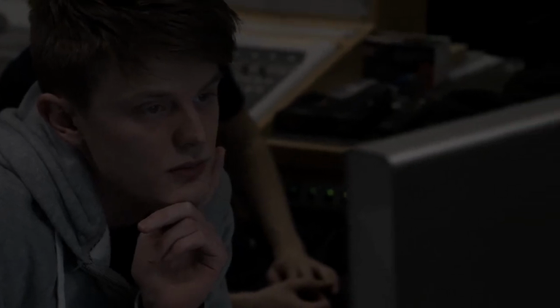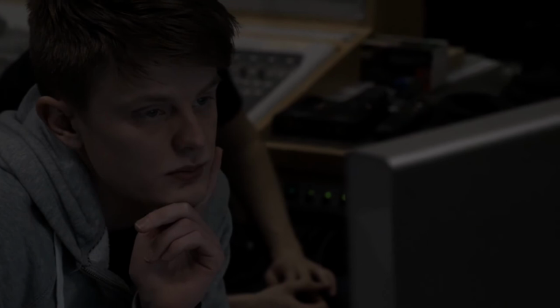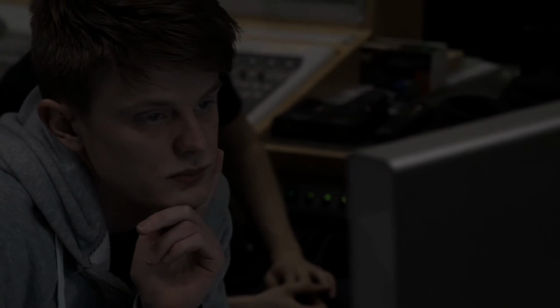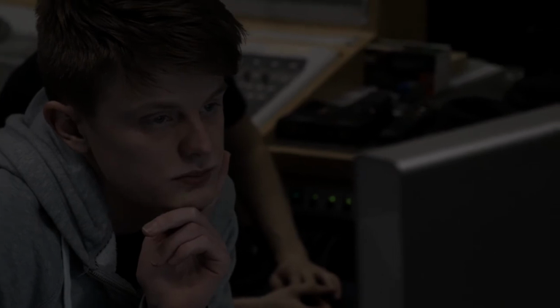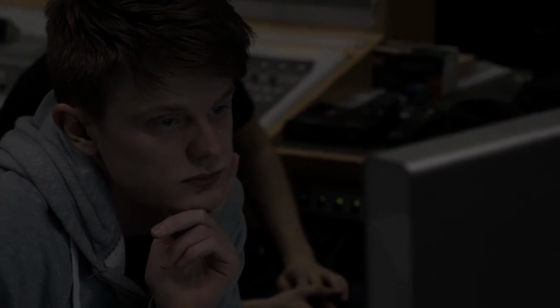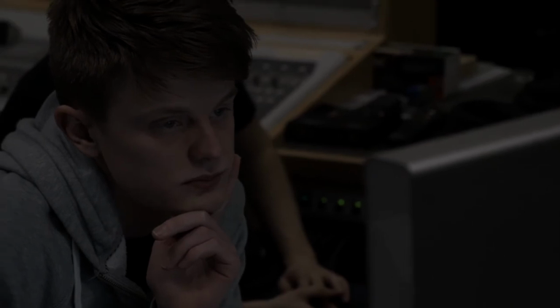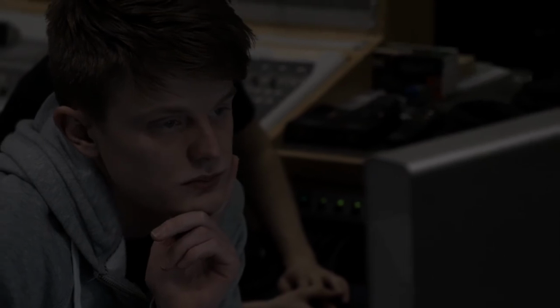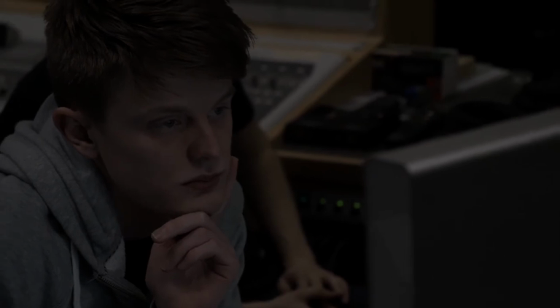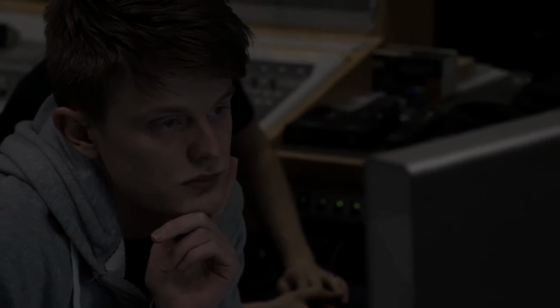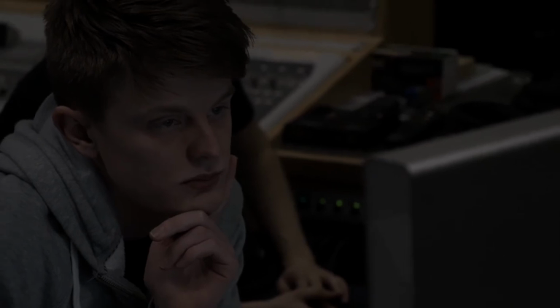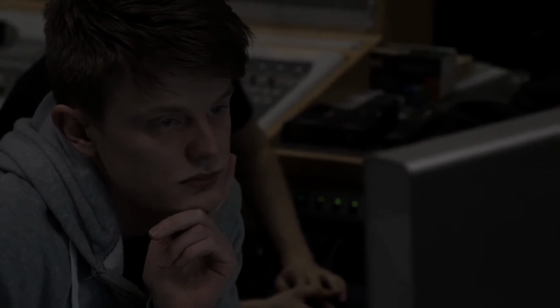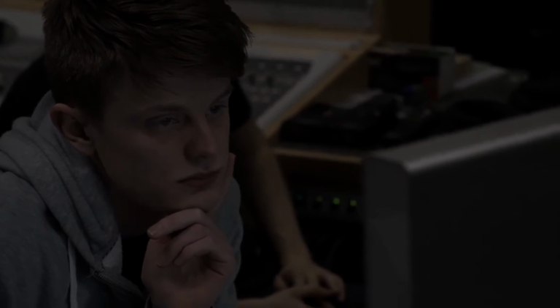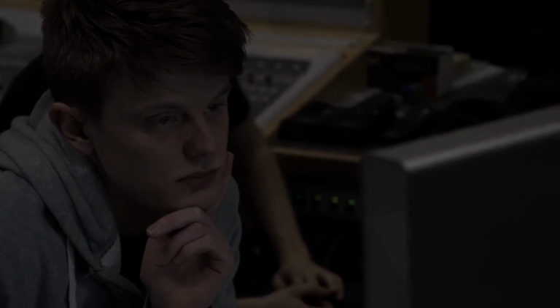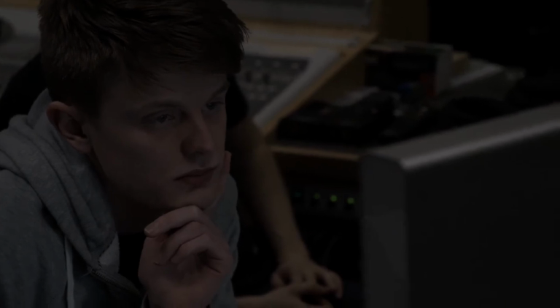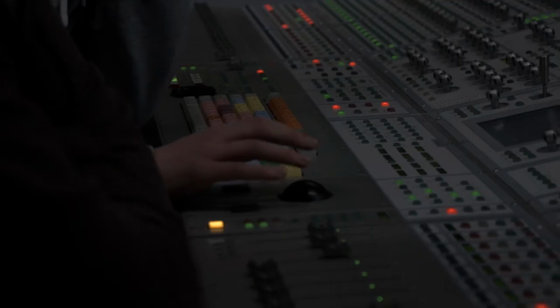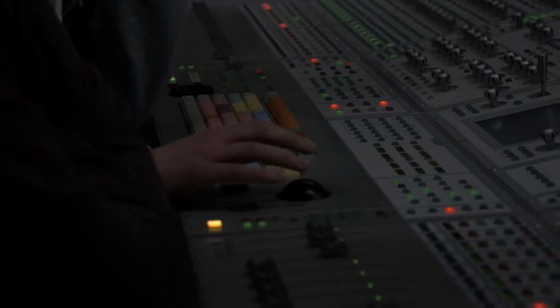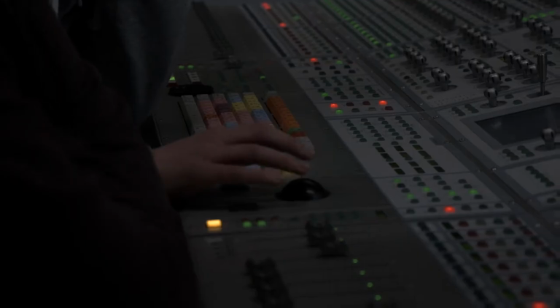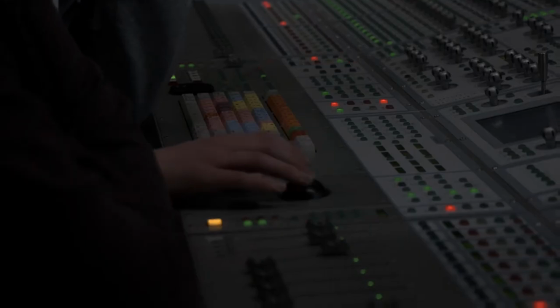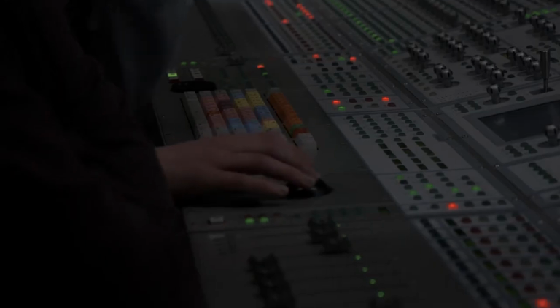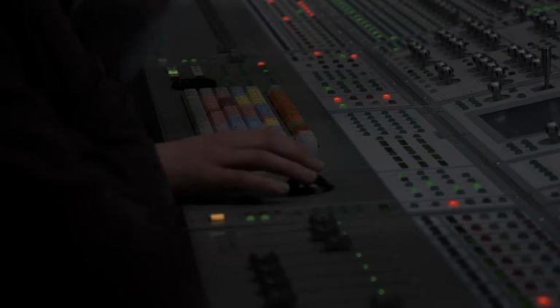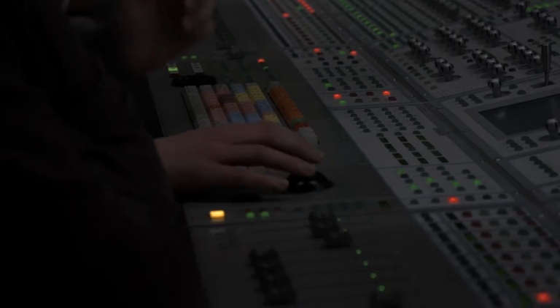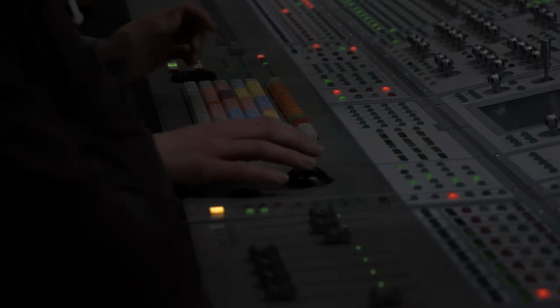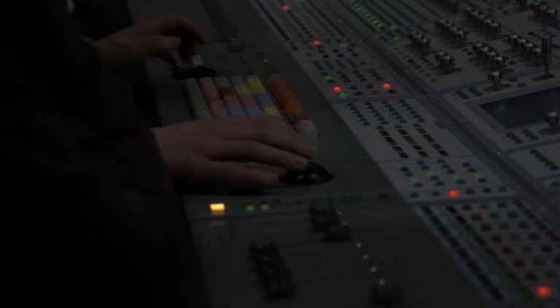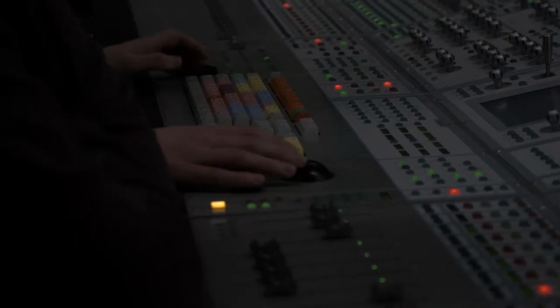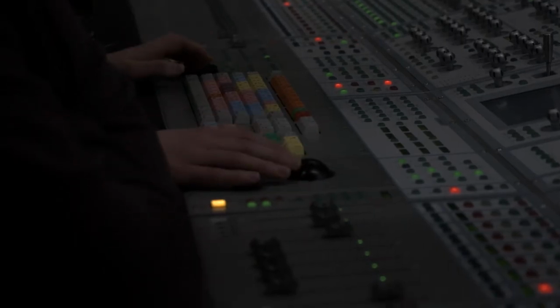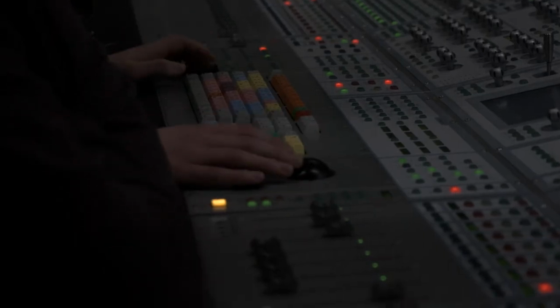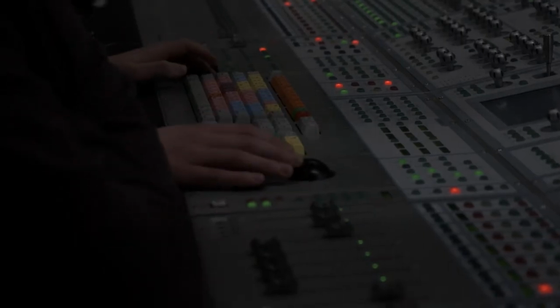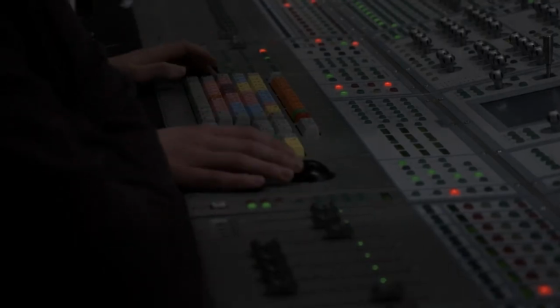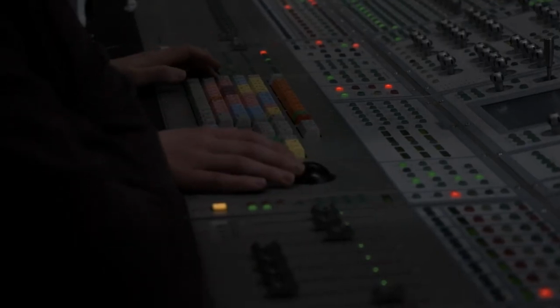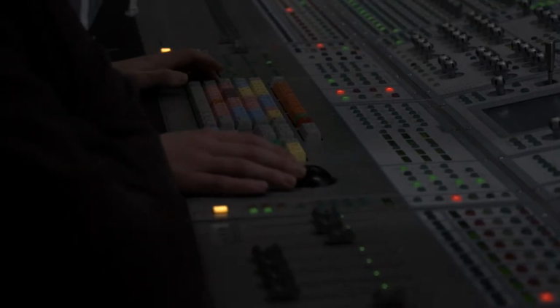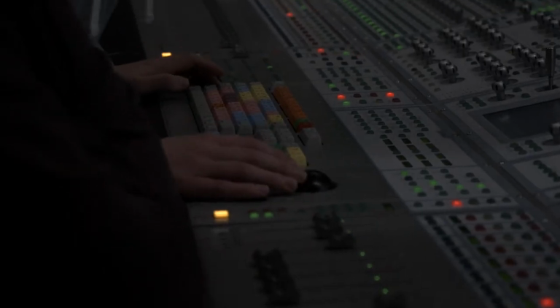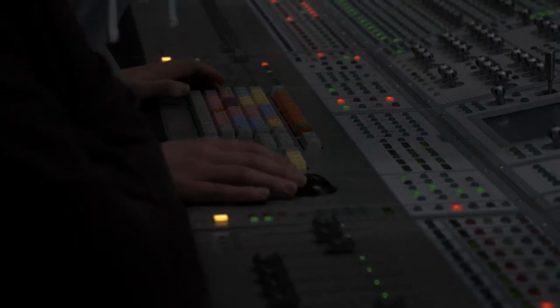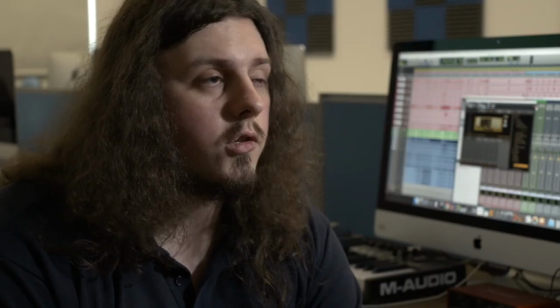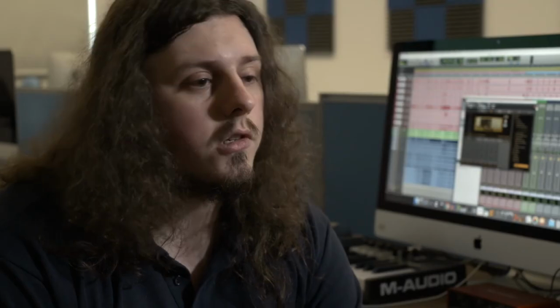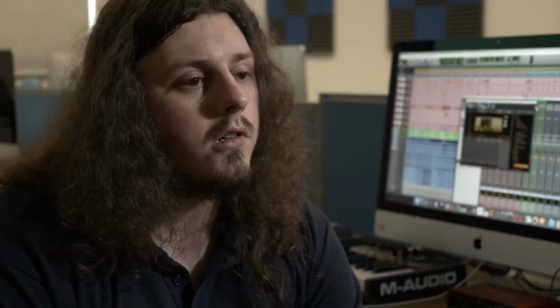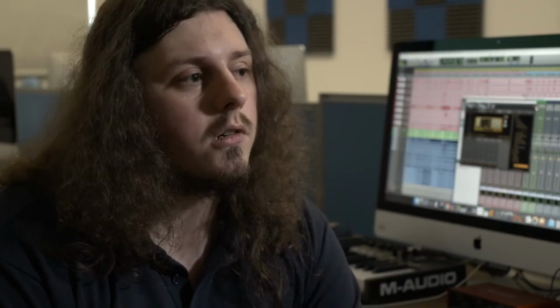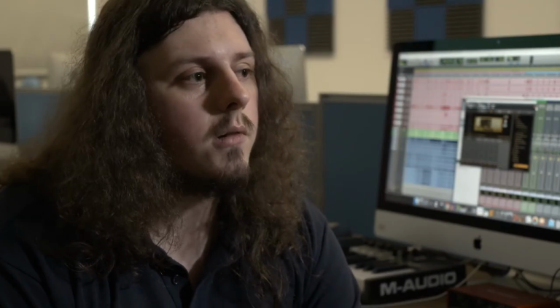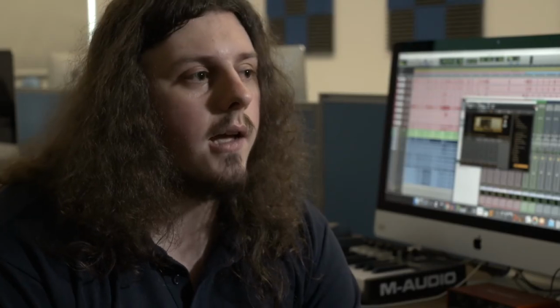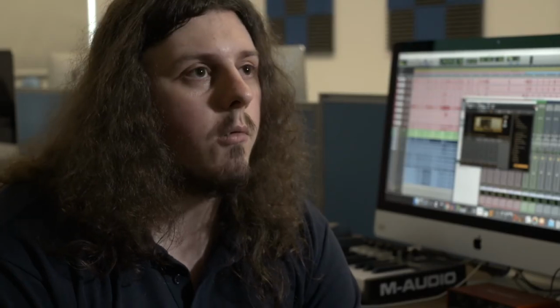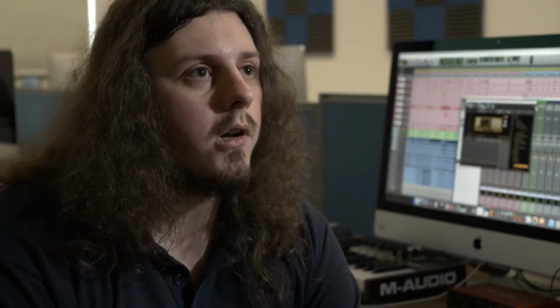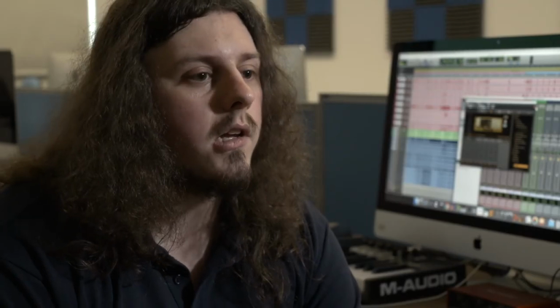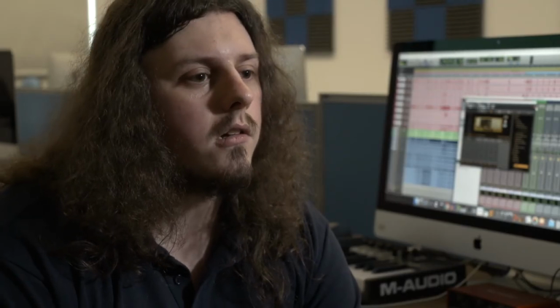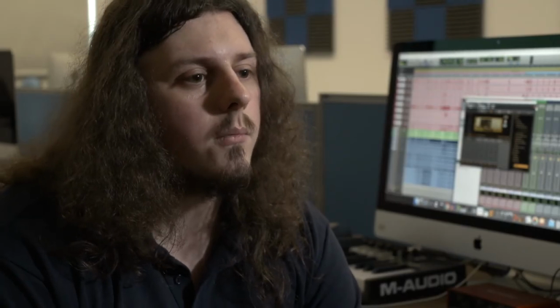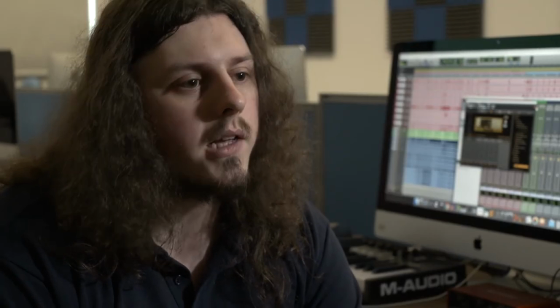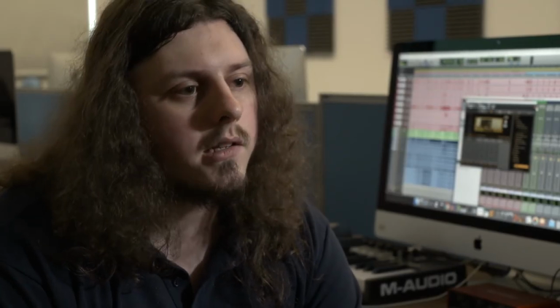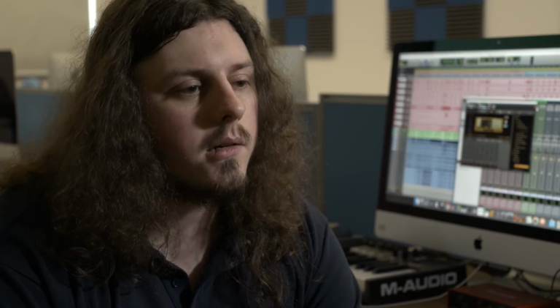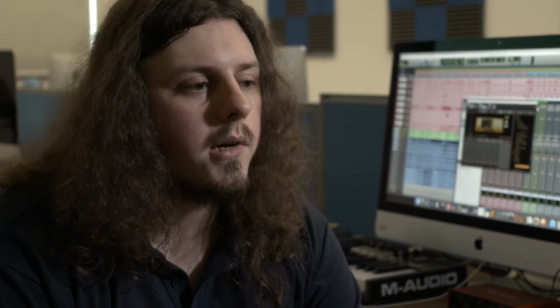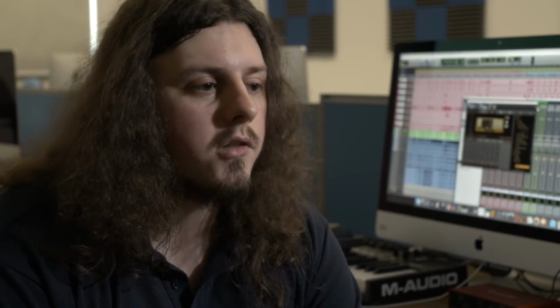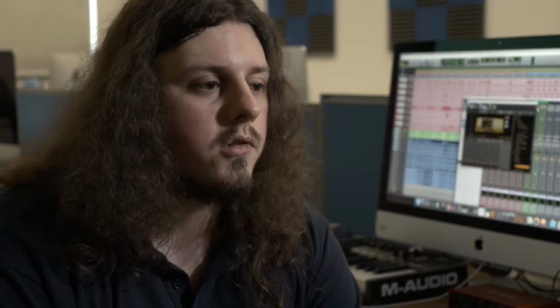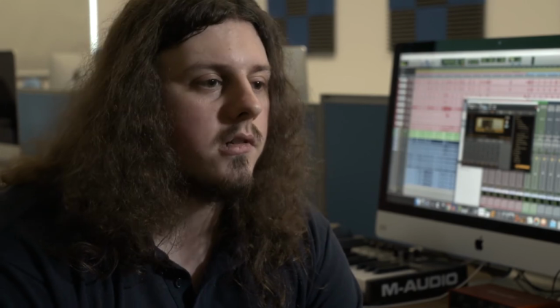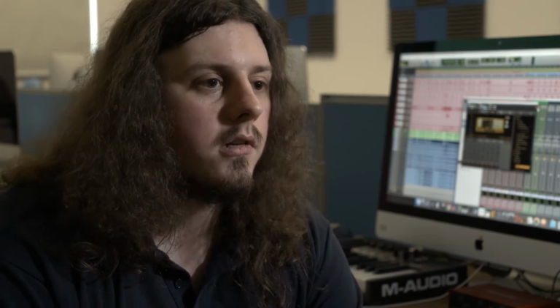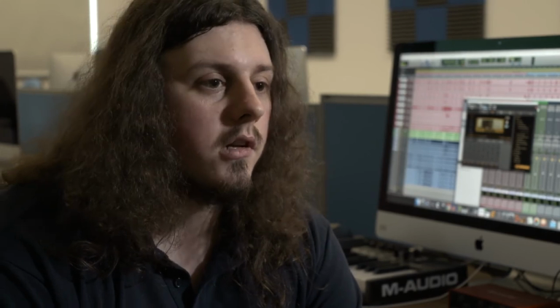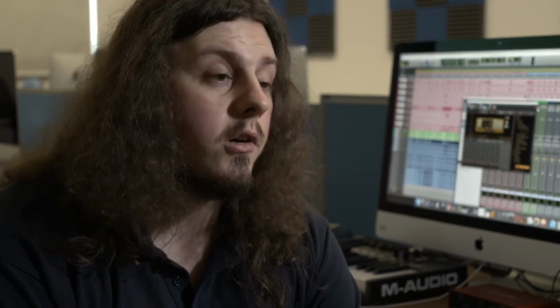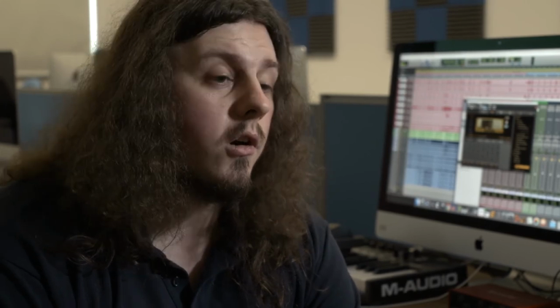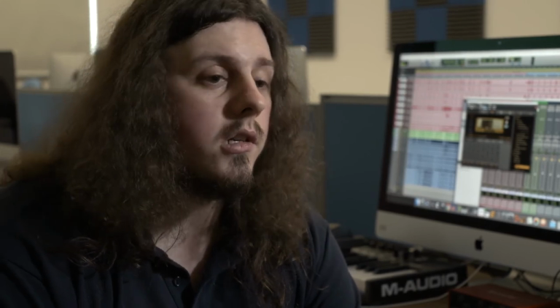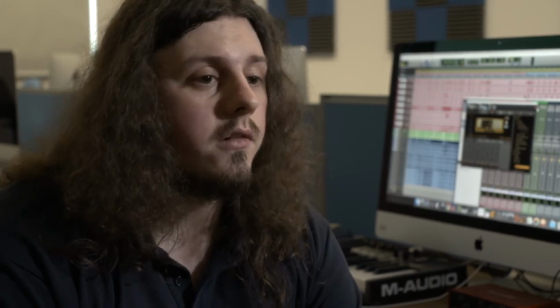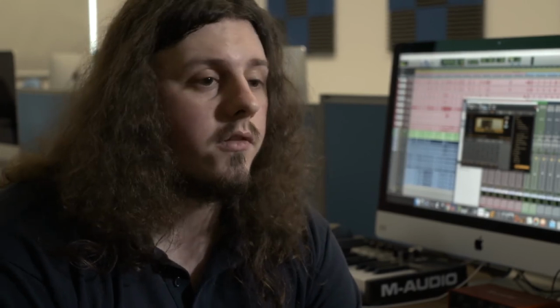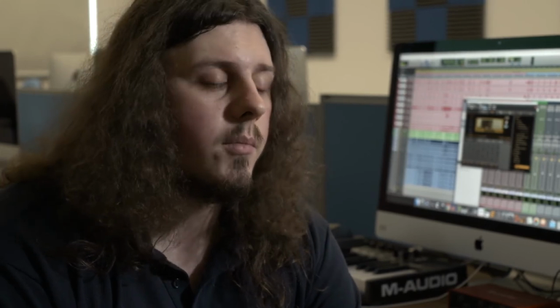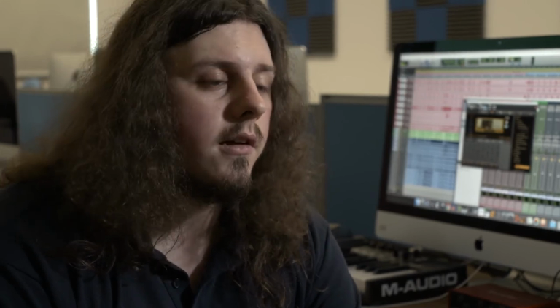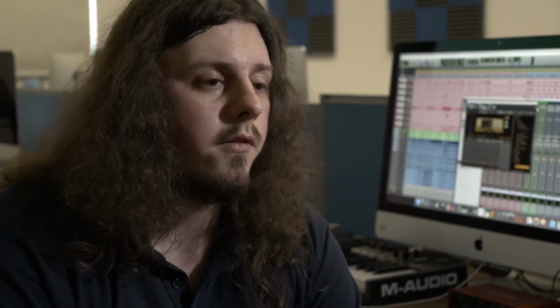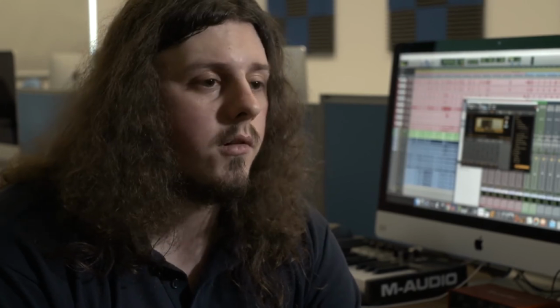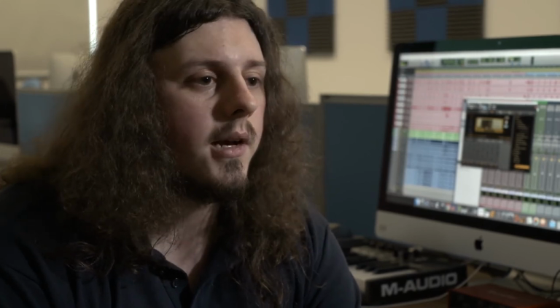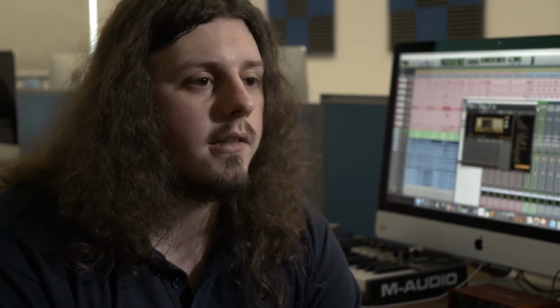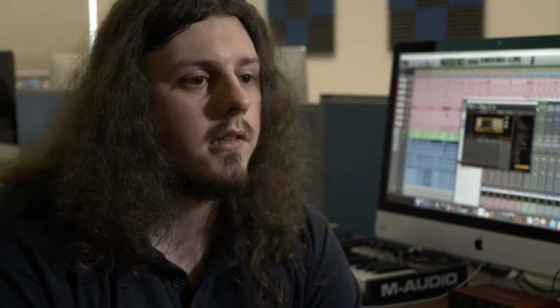So hopefully the skills that I learn on the course will lead into a job in live performance, so sound systems, in a studio, working on the mixing and mastering and recording of other bands.